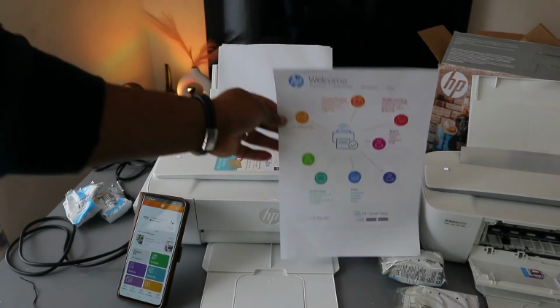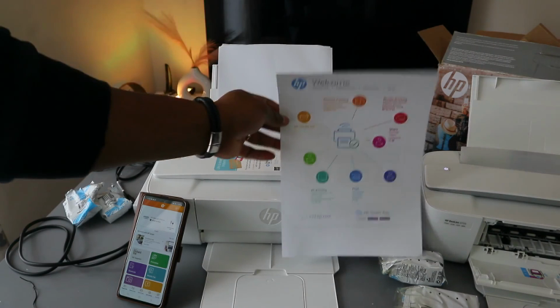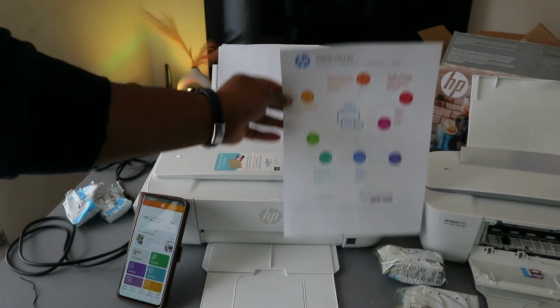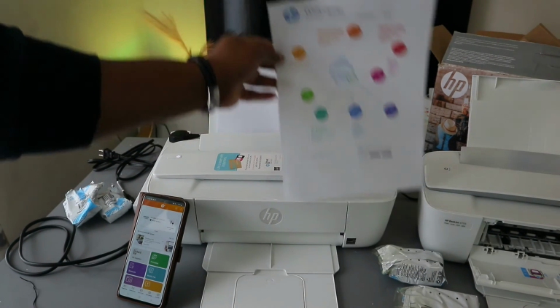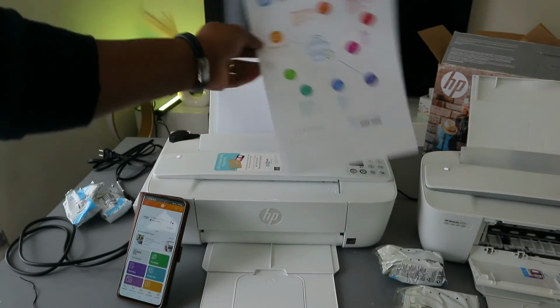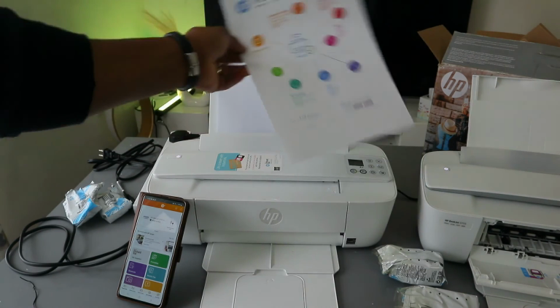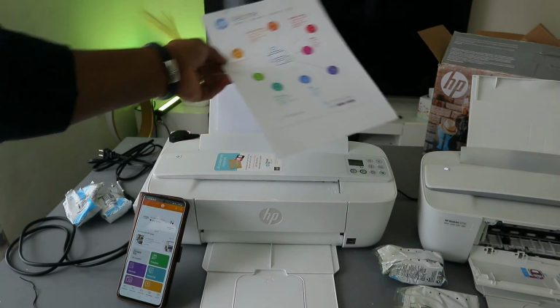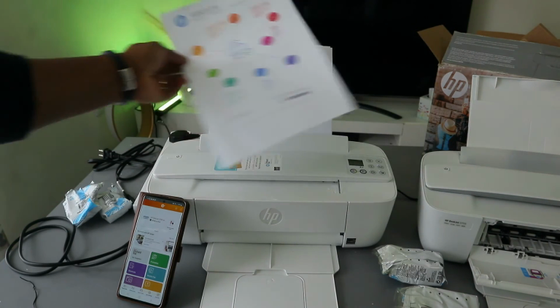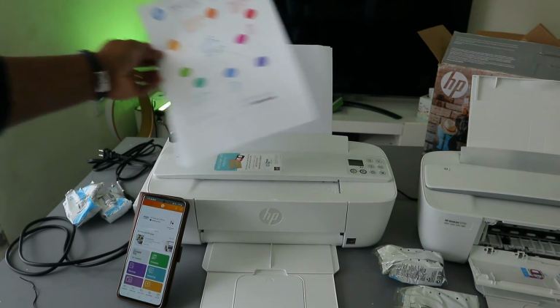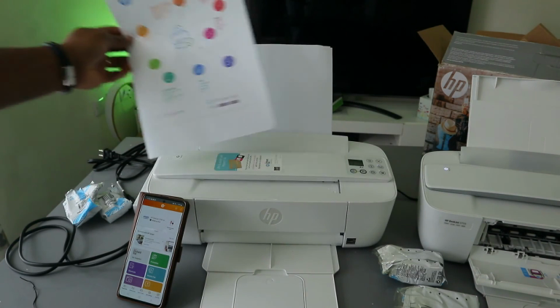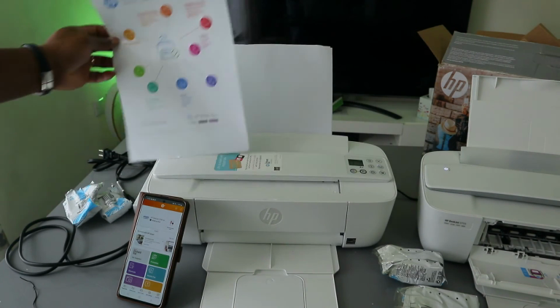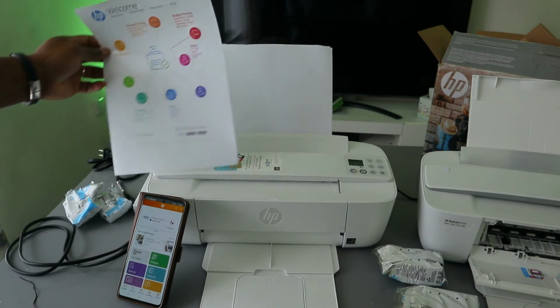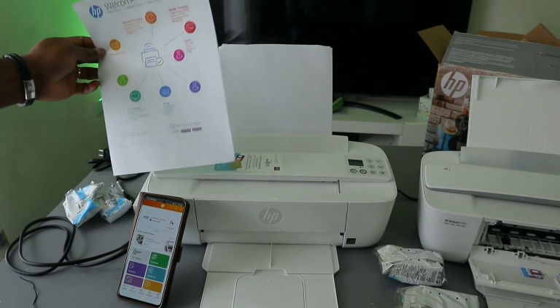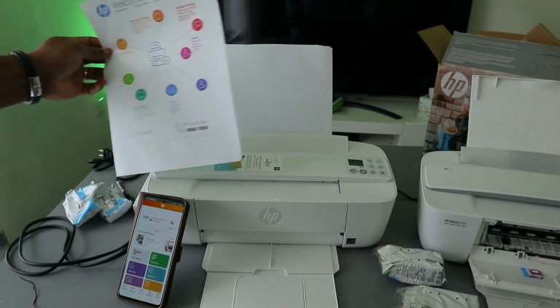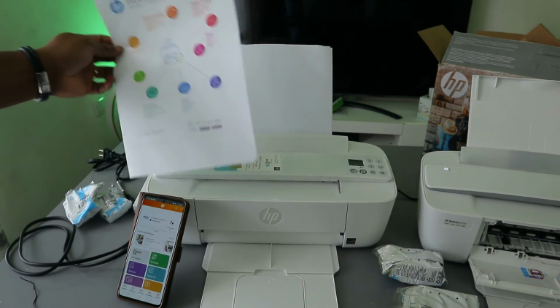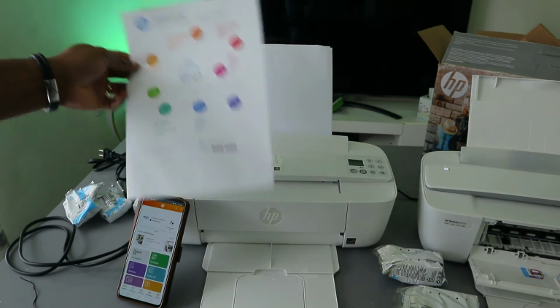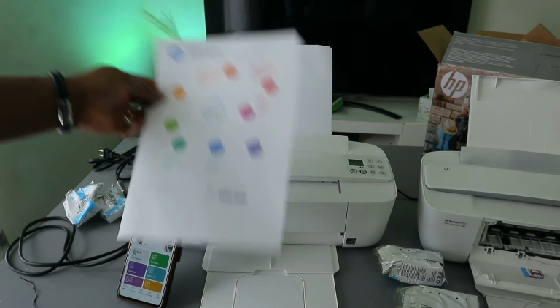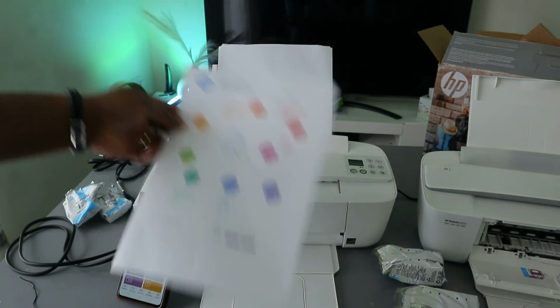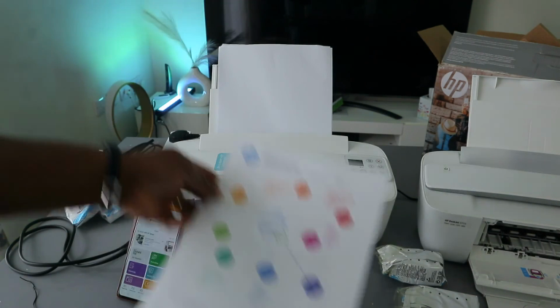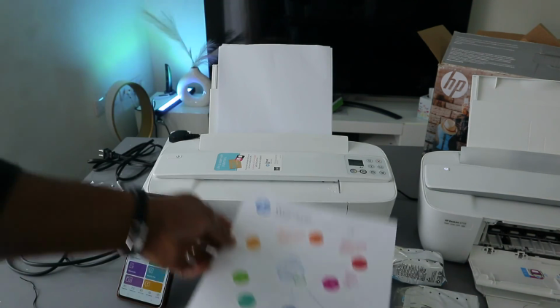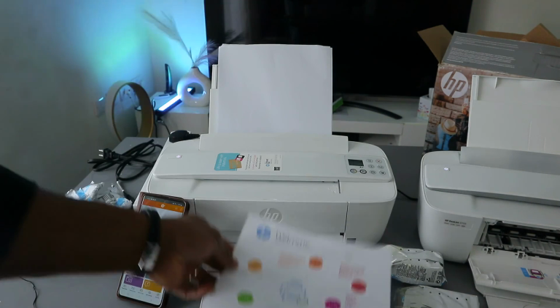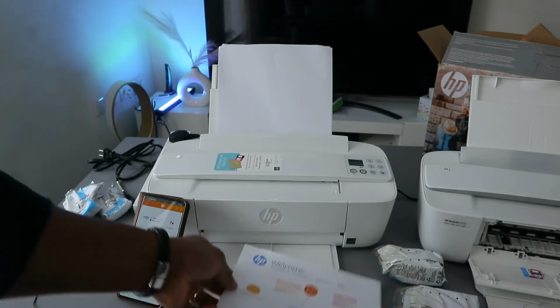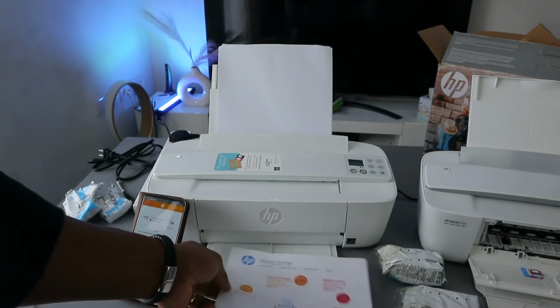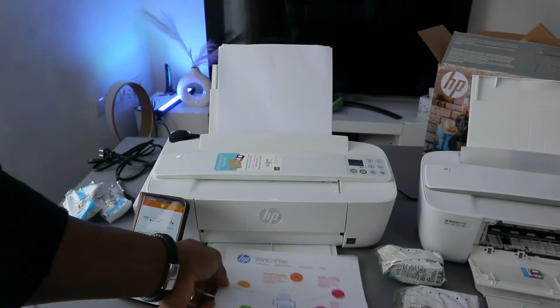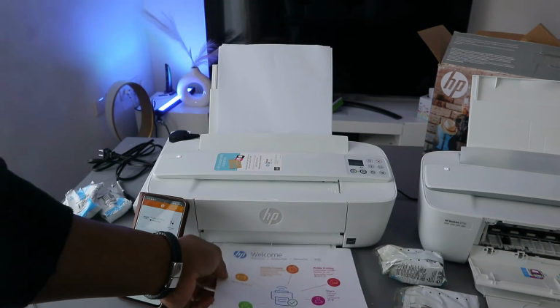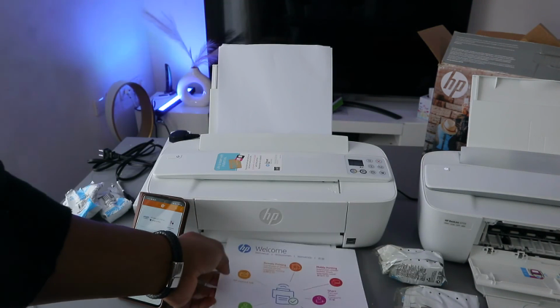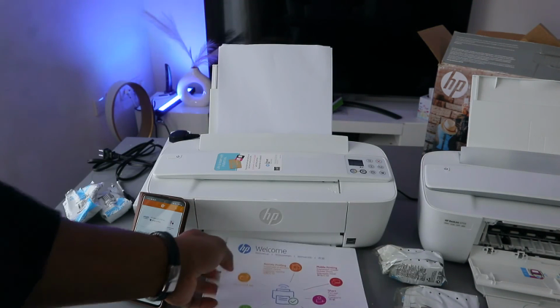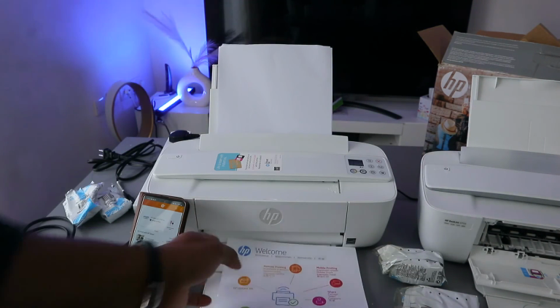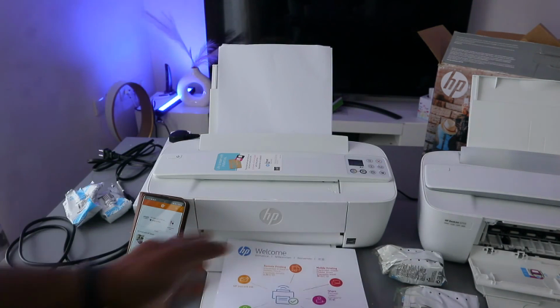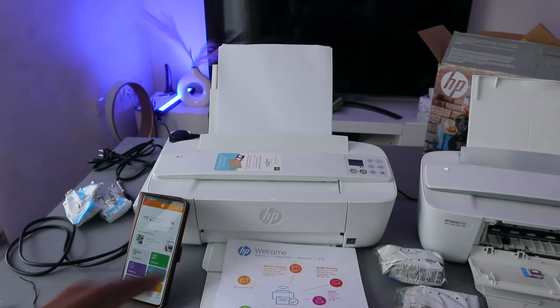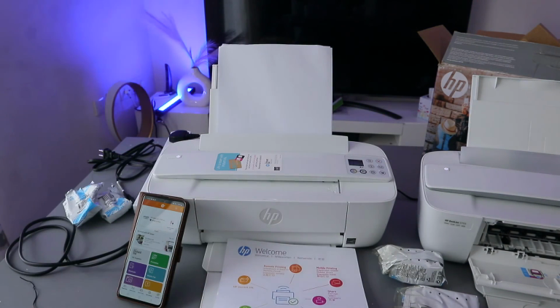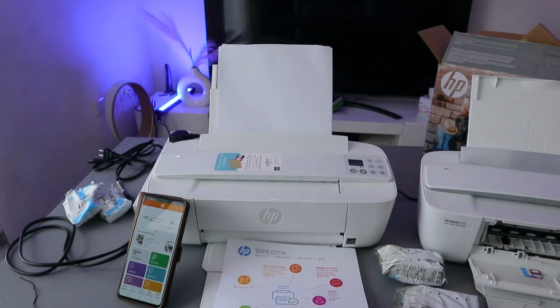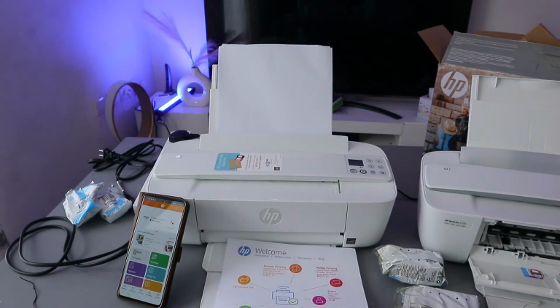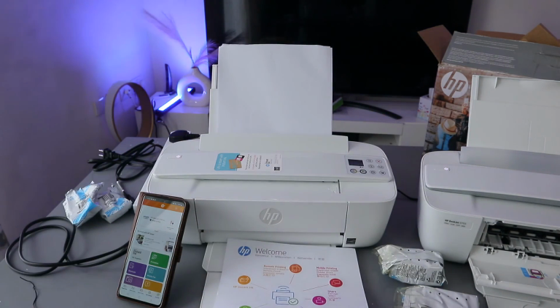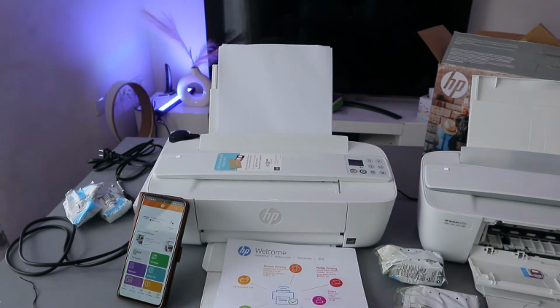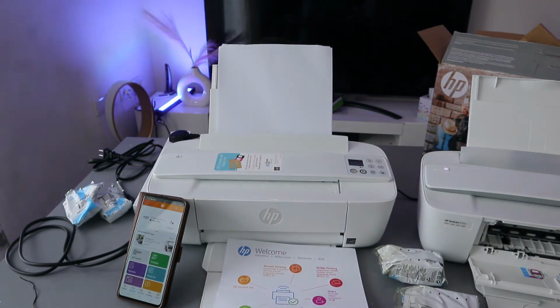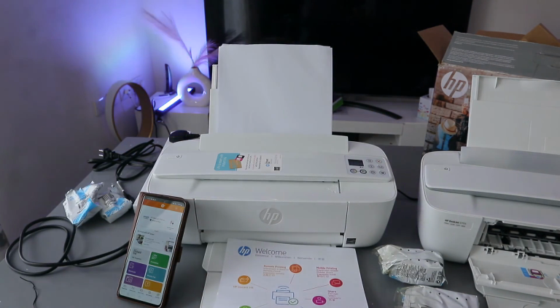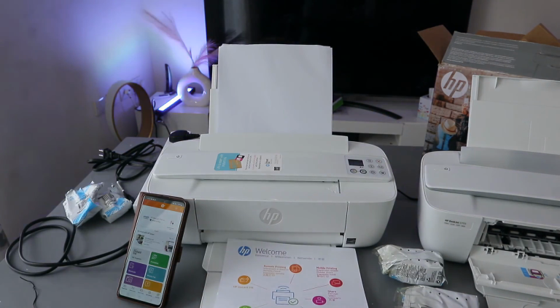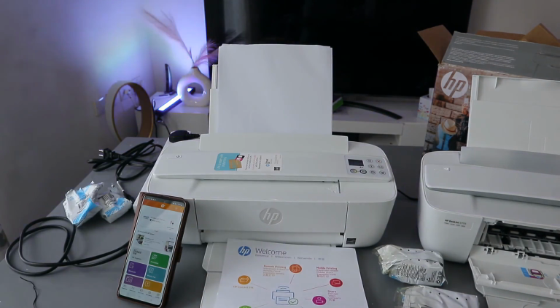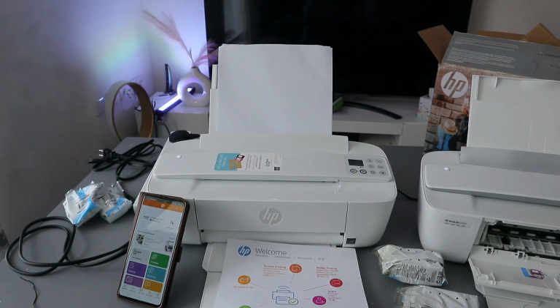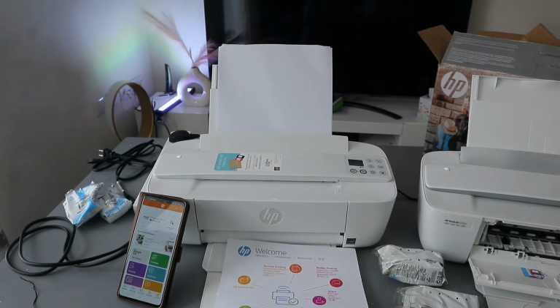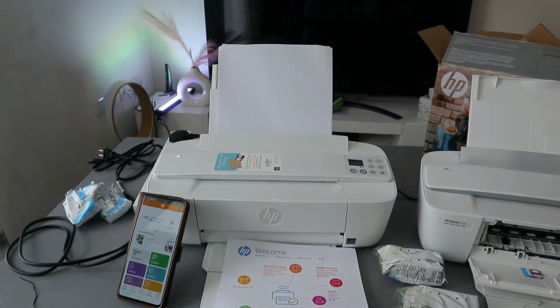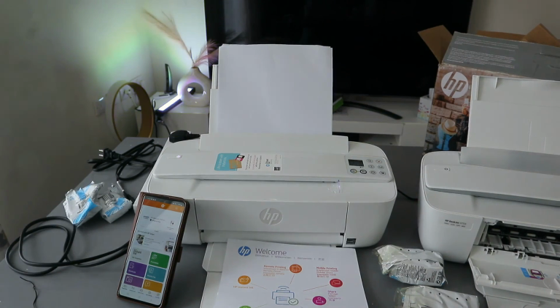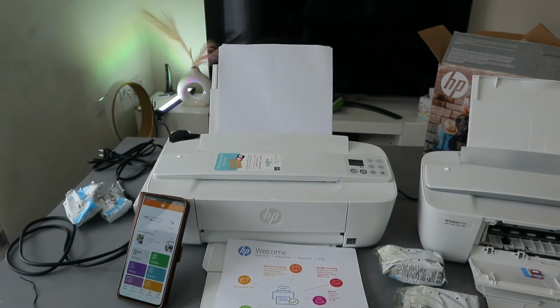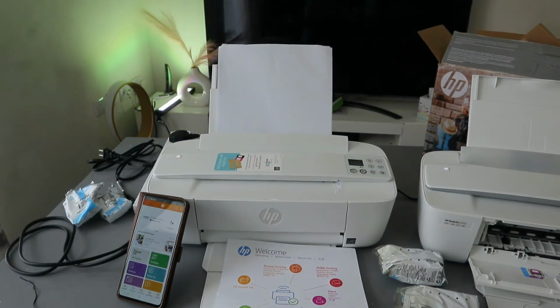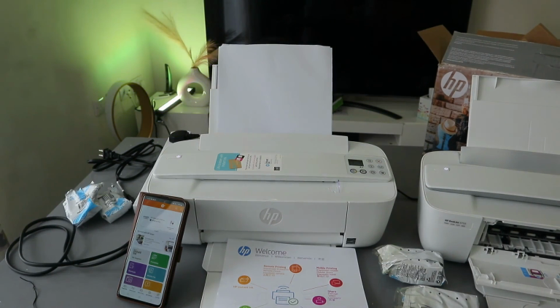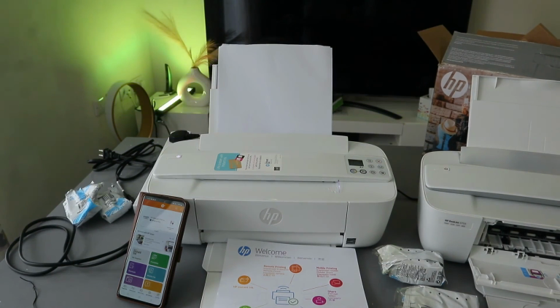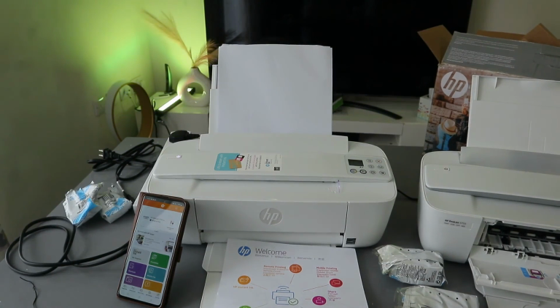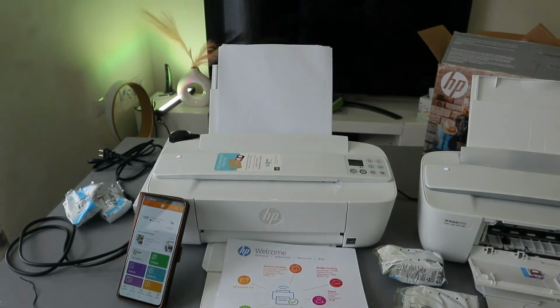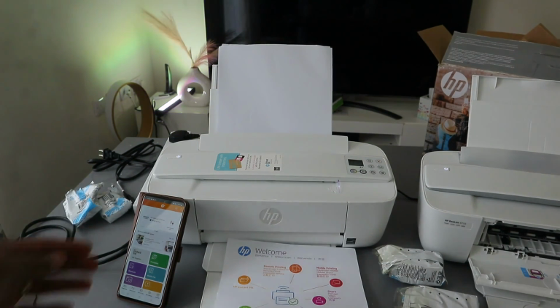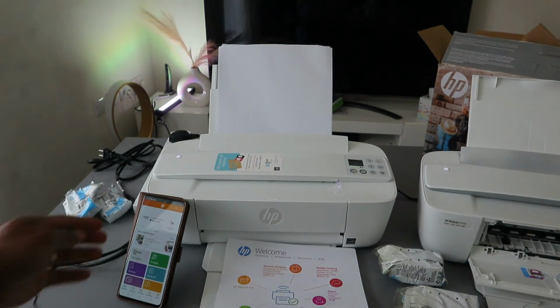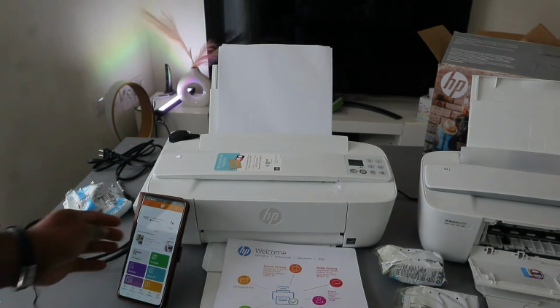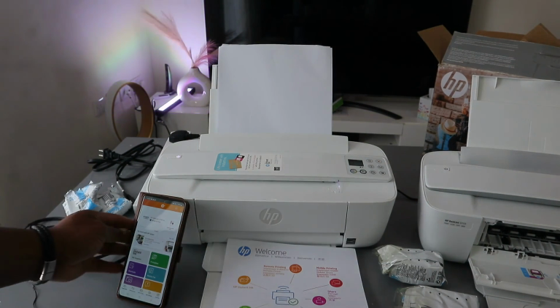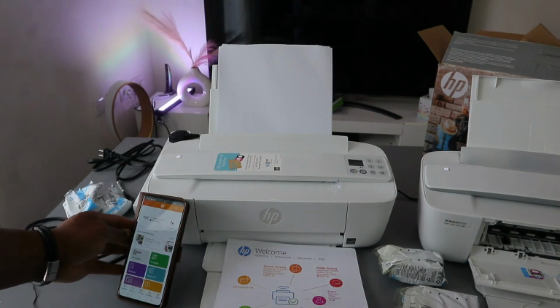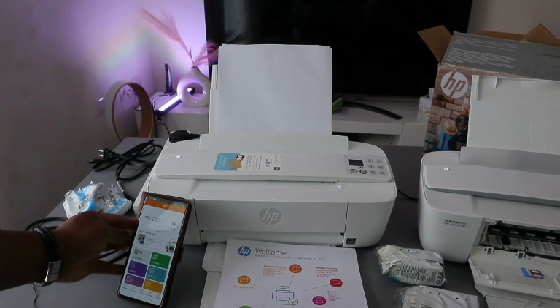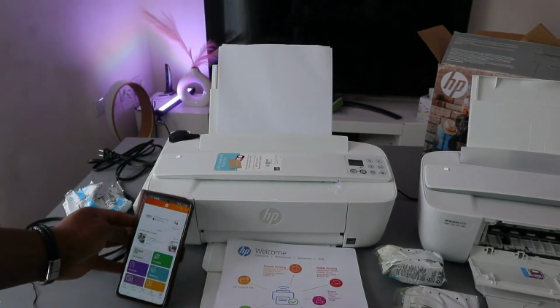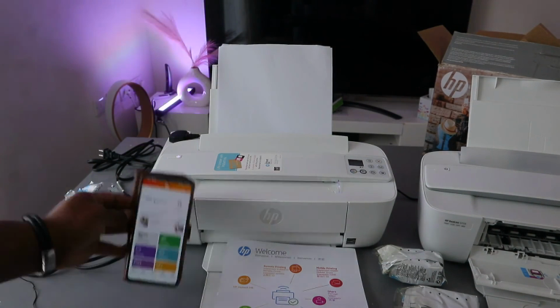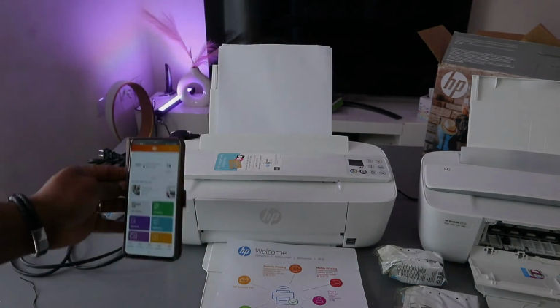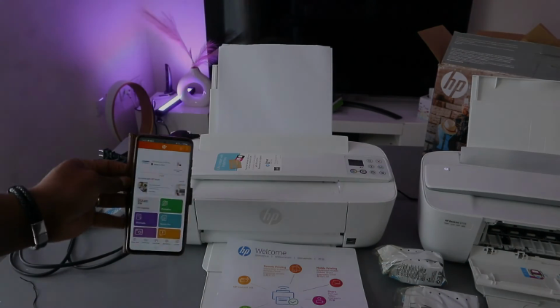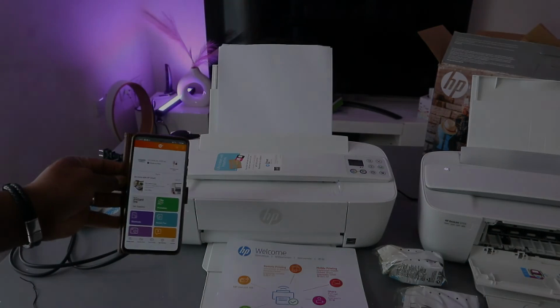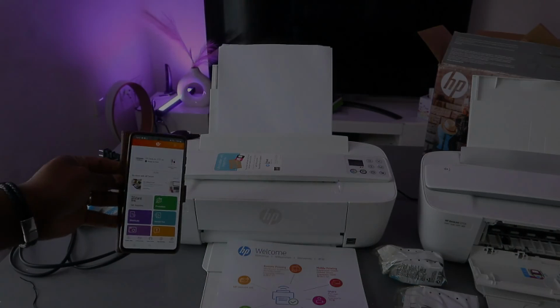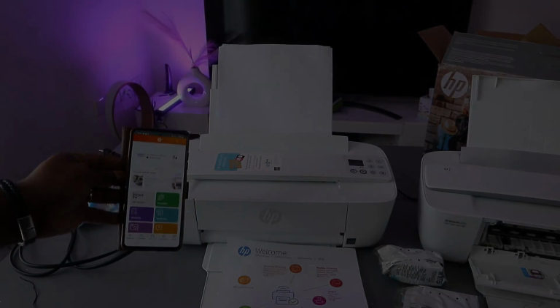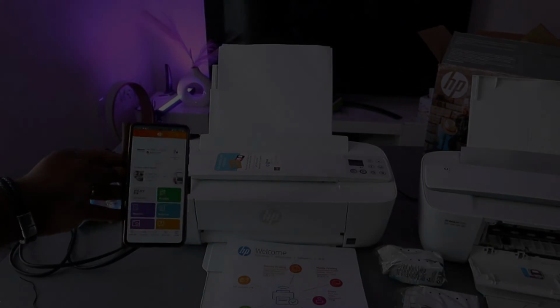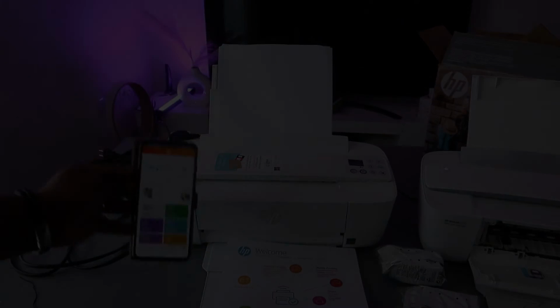That is how to connect this printer to a Wi-Fi network. If you found this helpful, please like, share, and subscribe — it helps the channel.